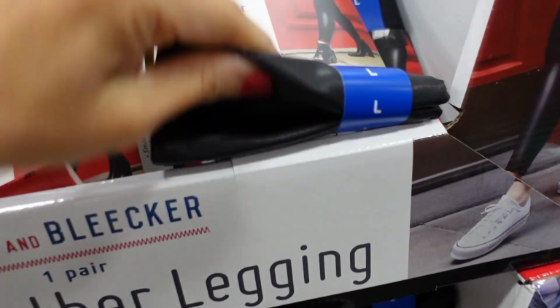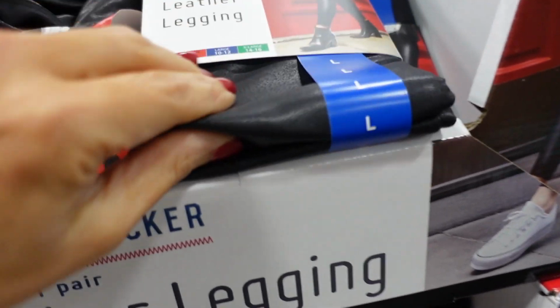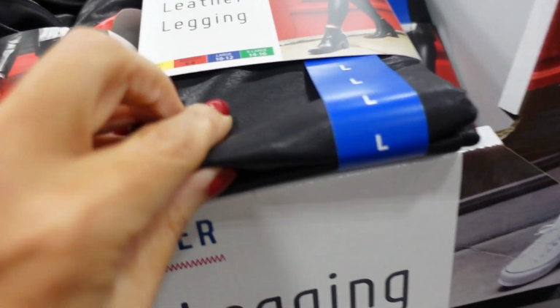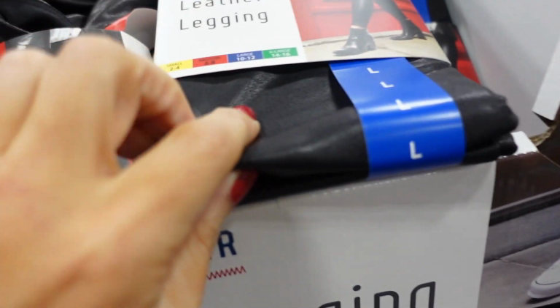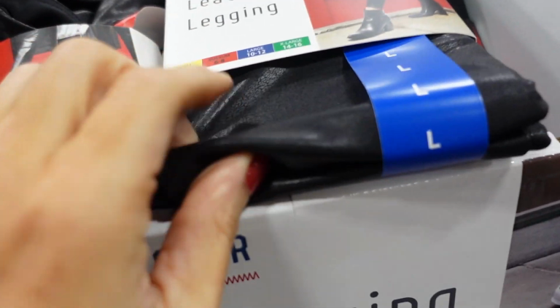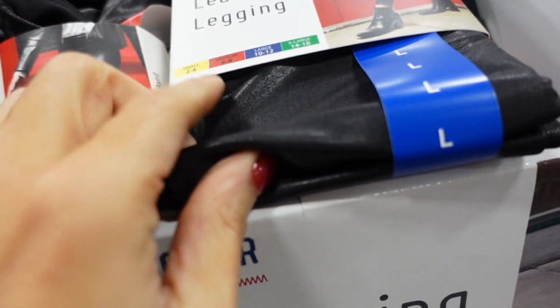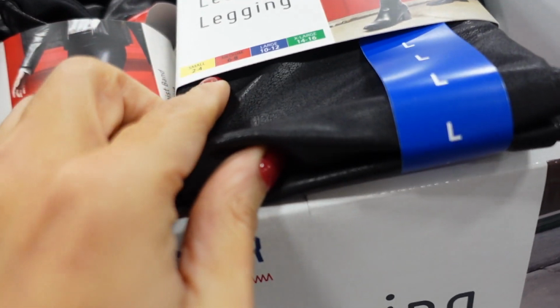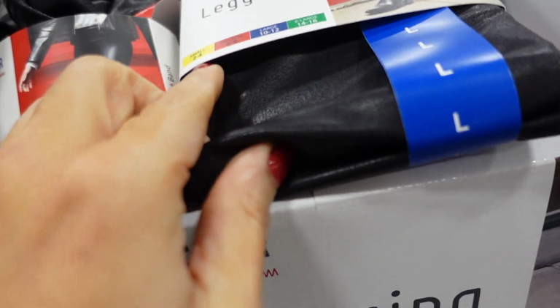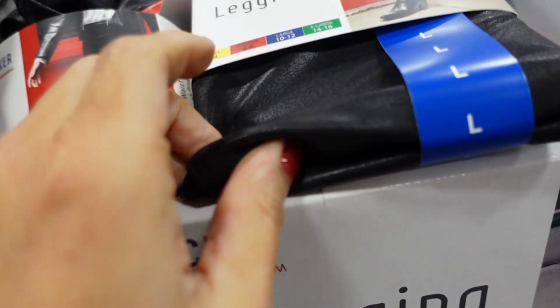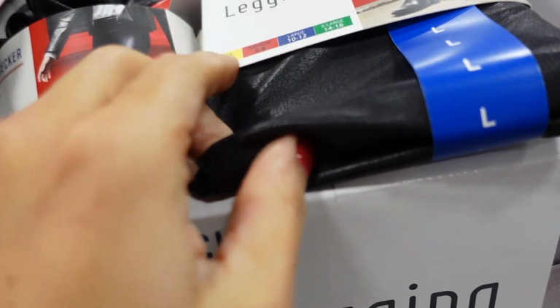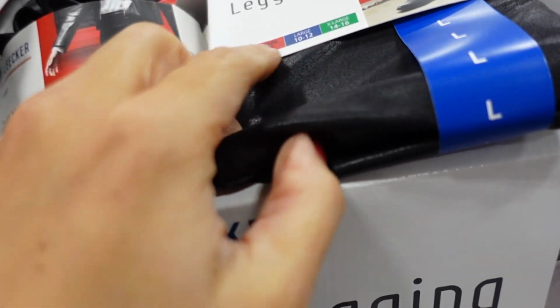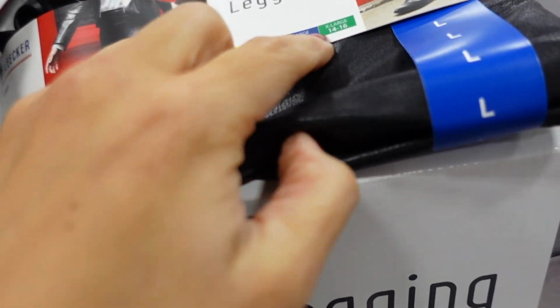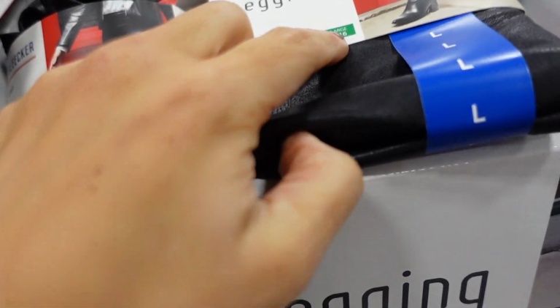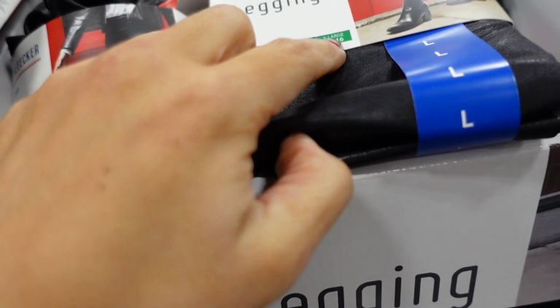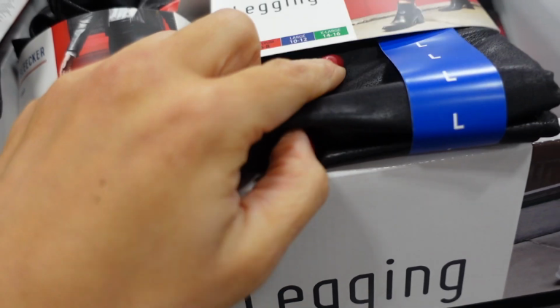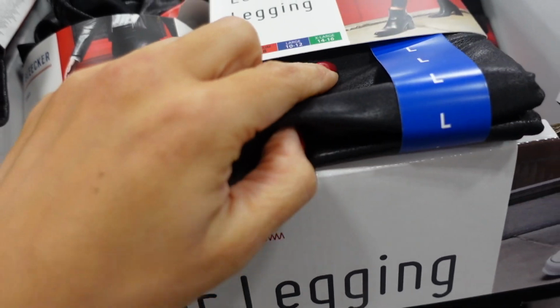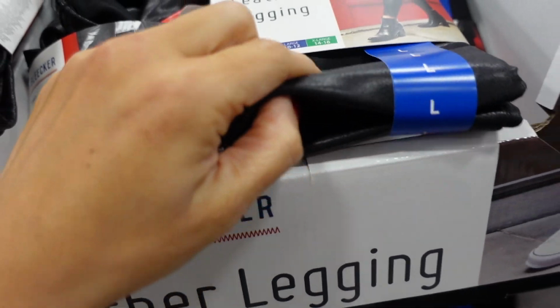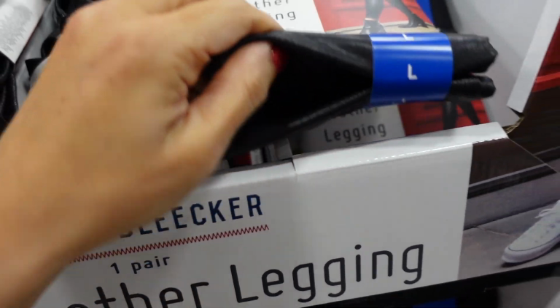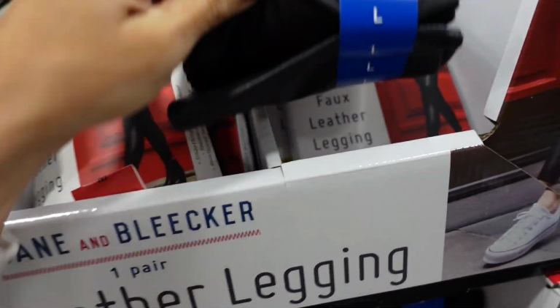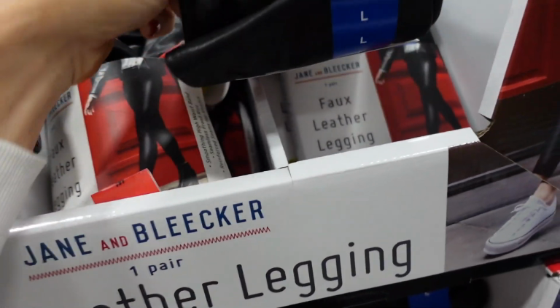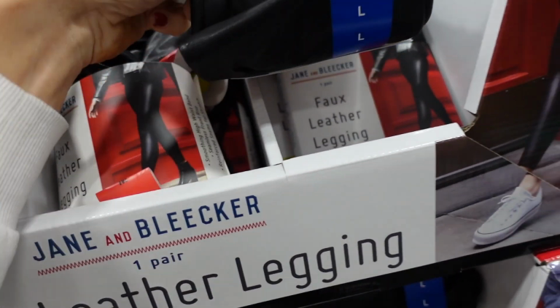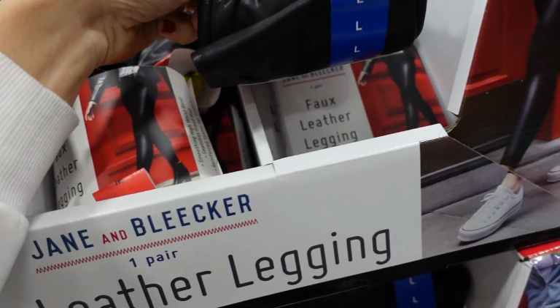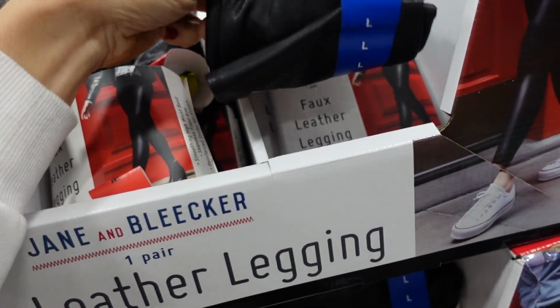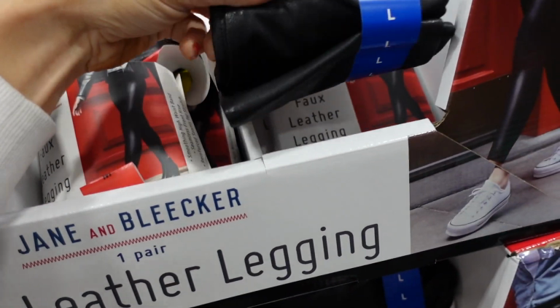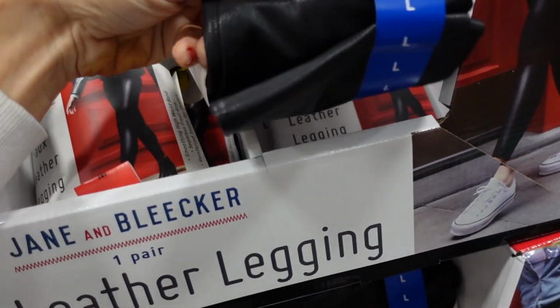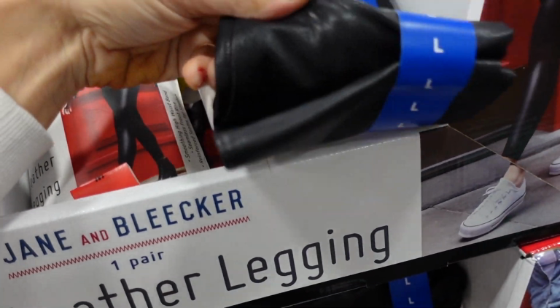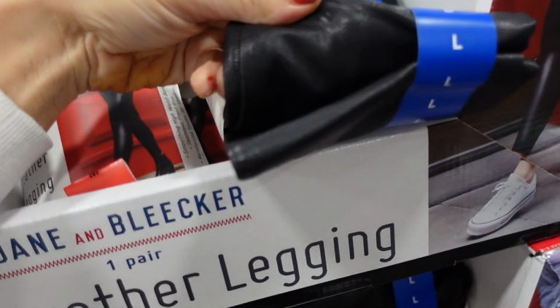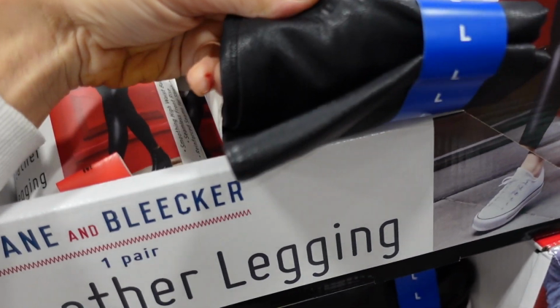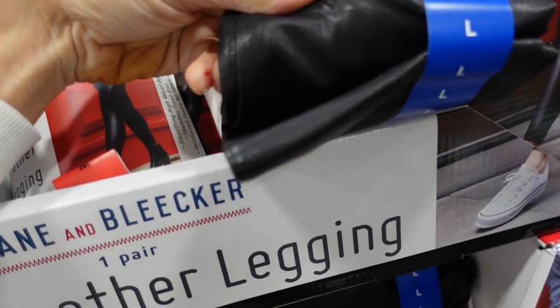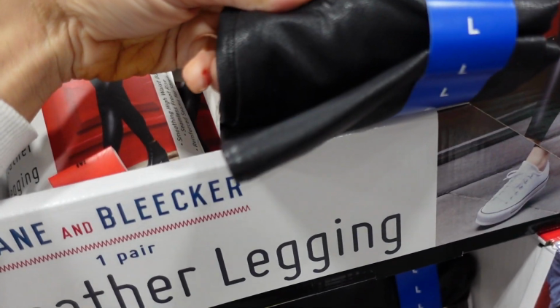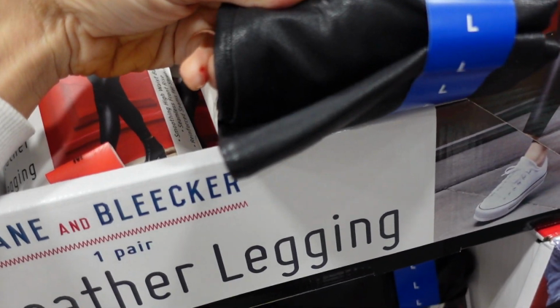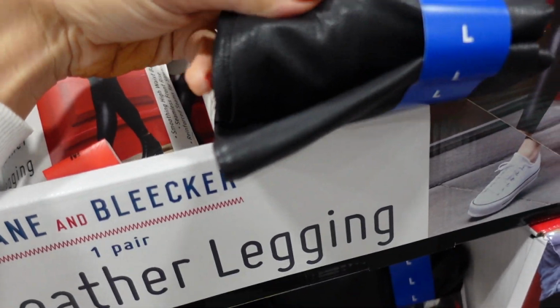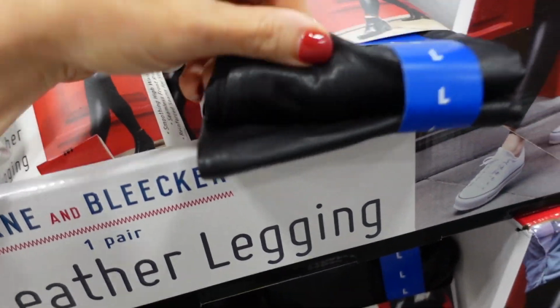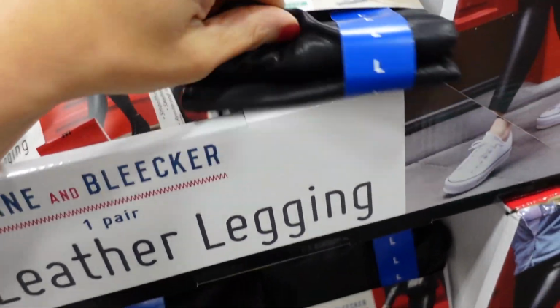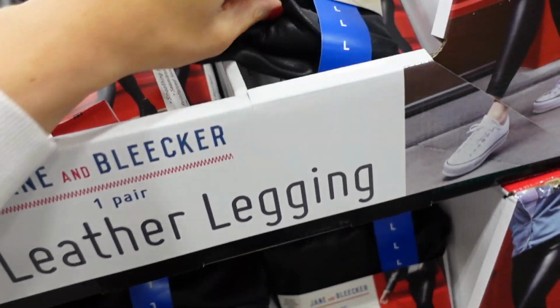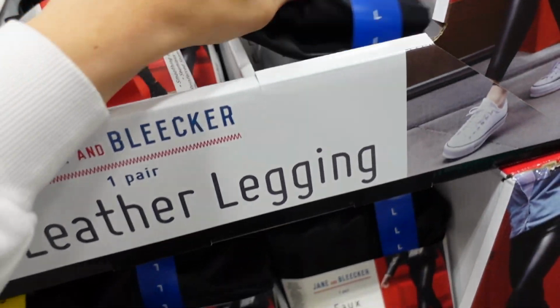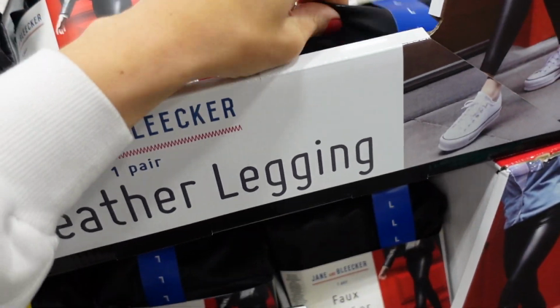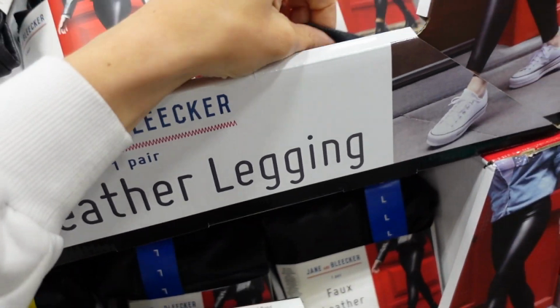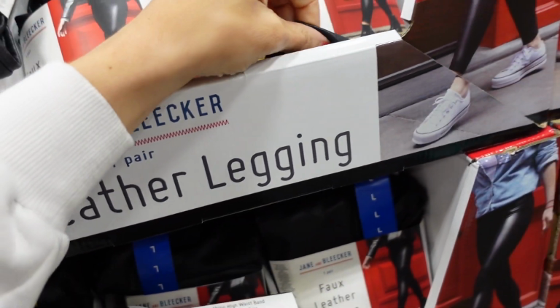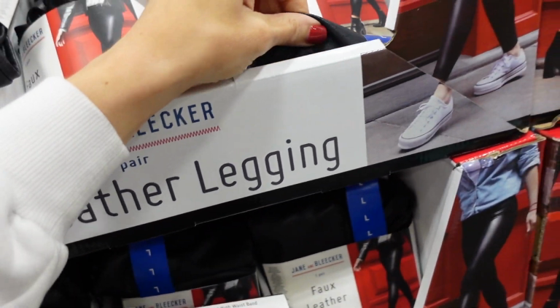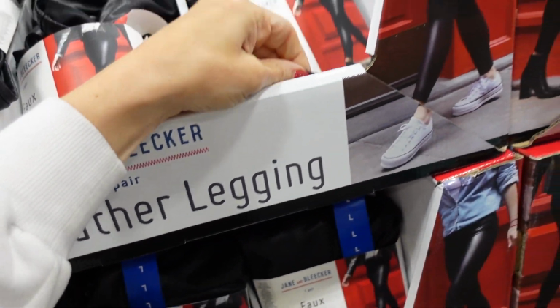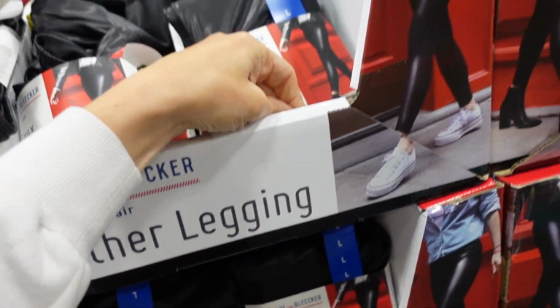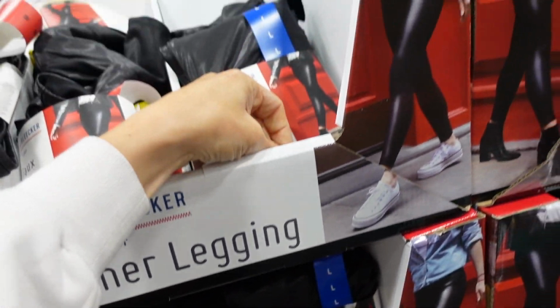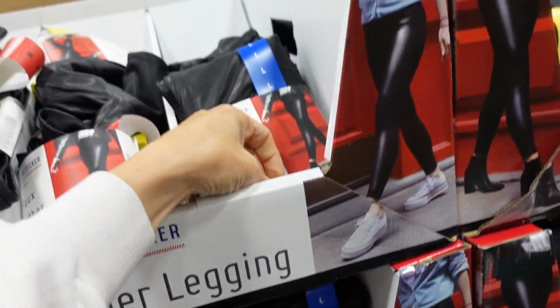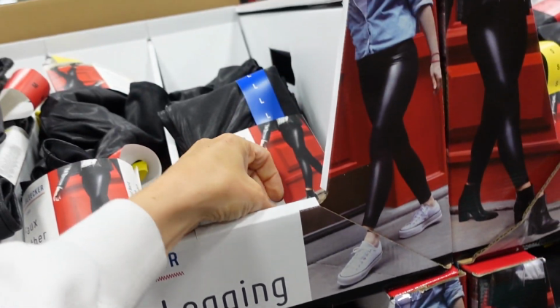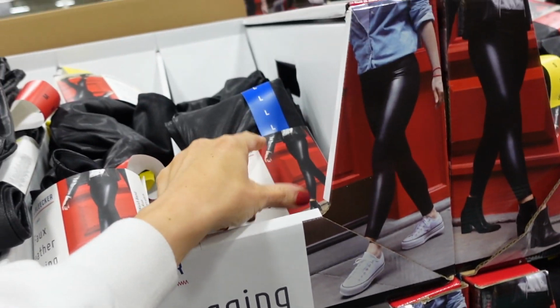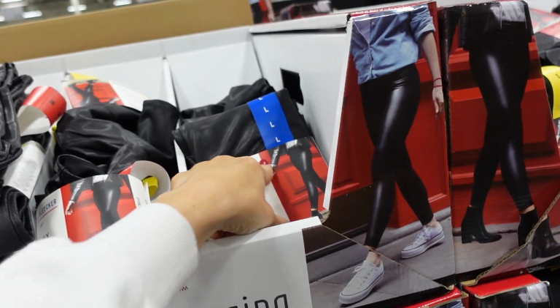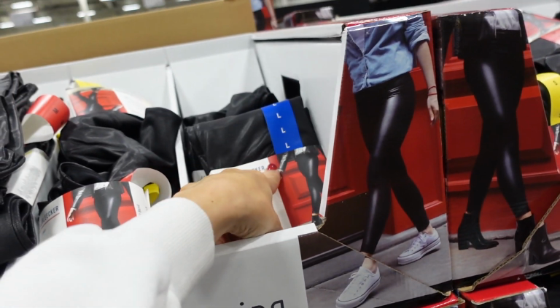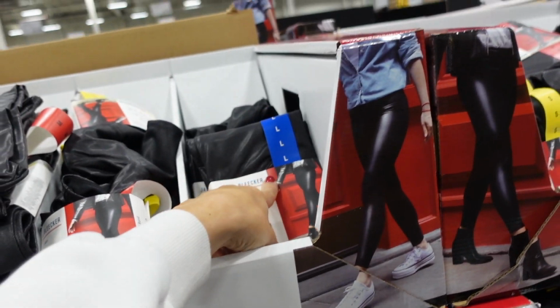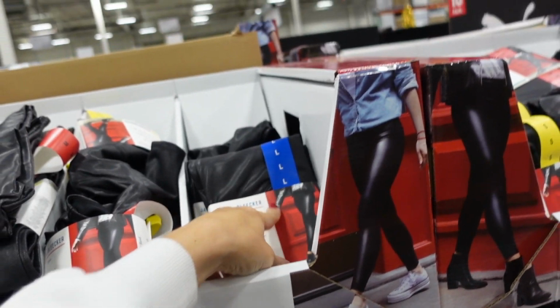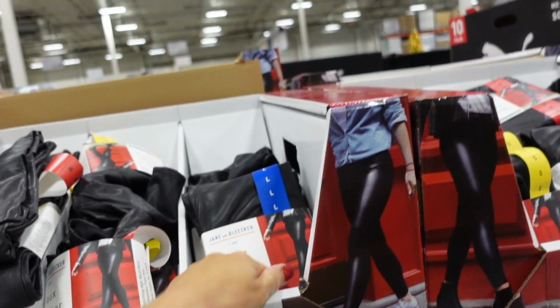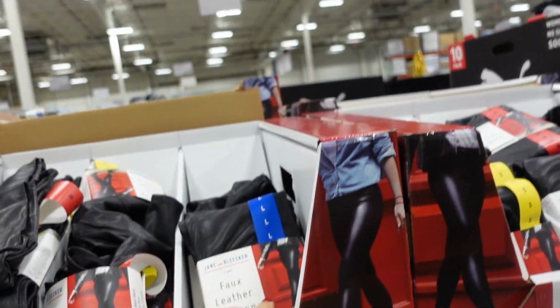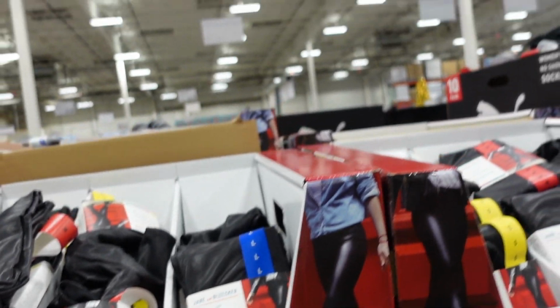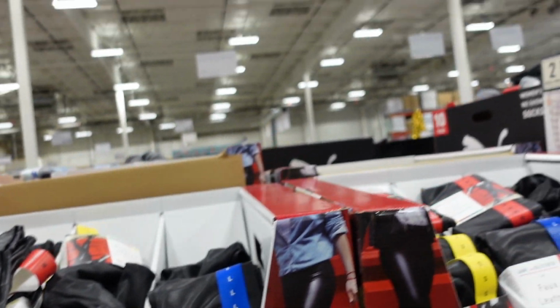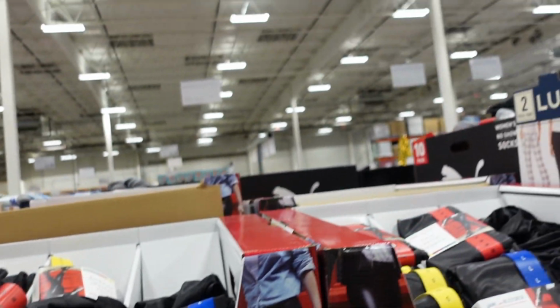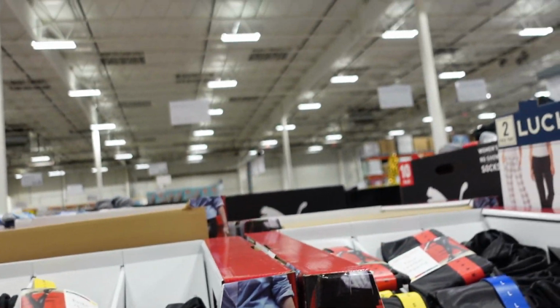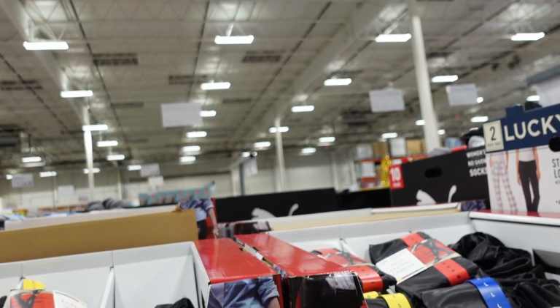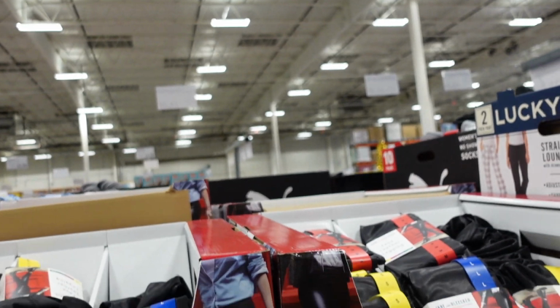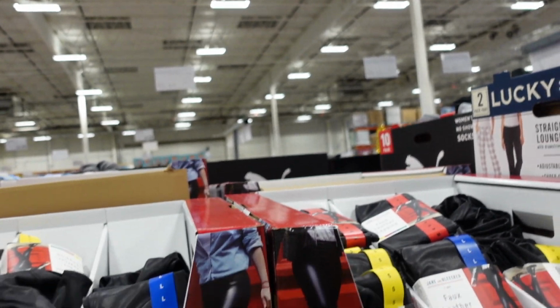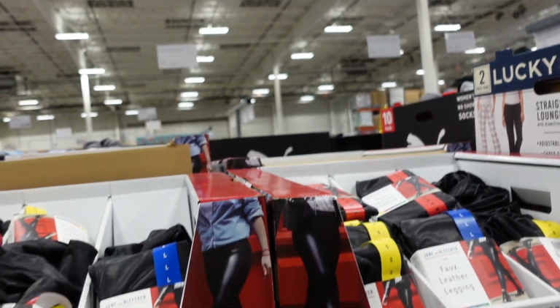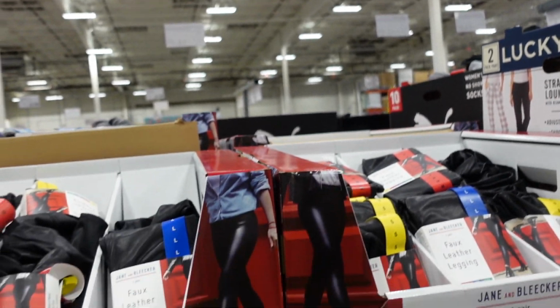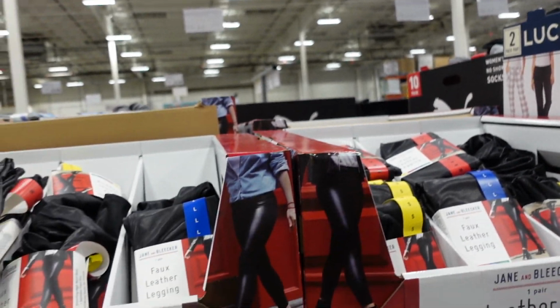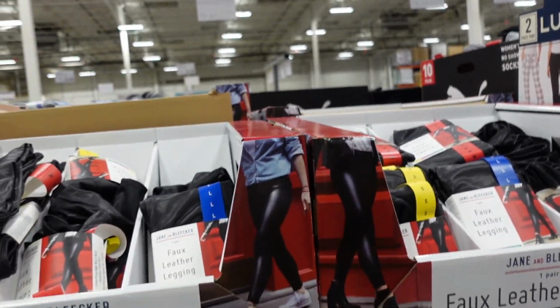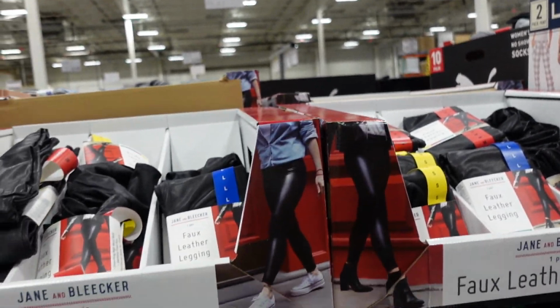New faux leather leggings from Jane and Bleeker — stretchy, available in small to extra large. They're going to be $19.99.